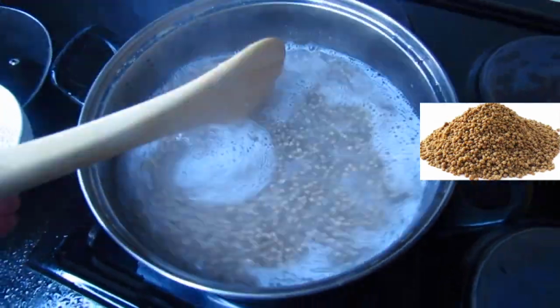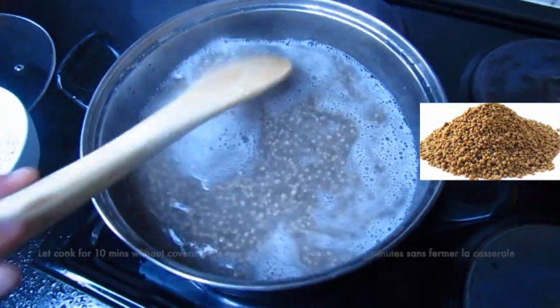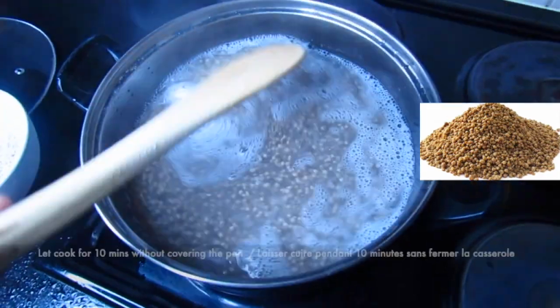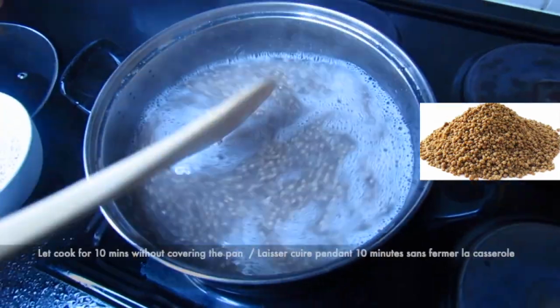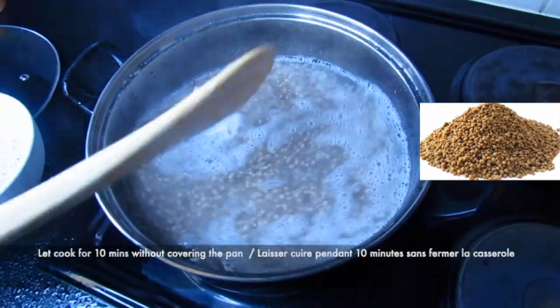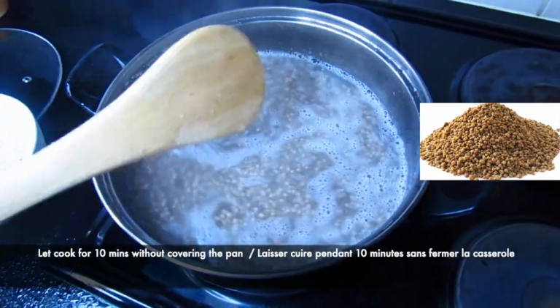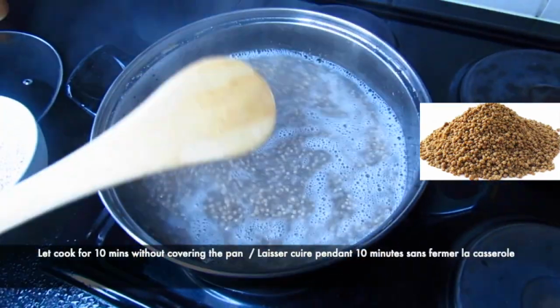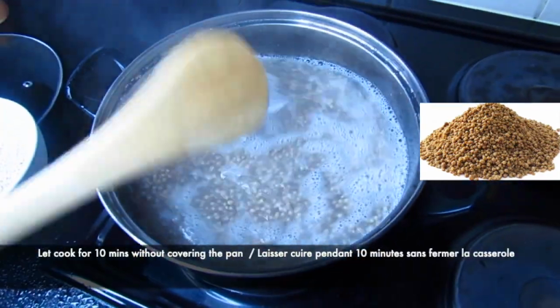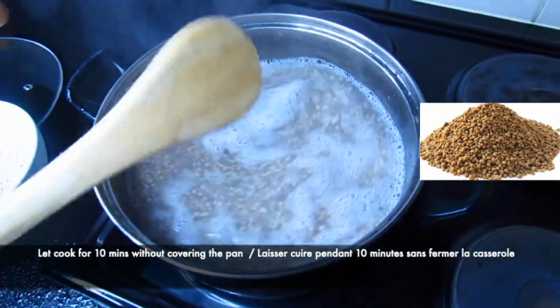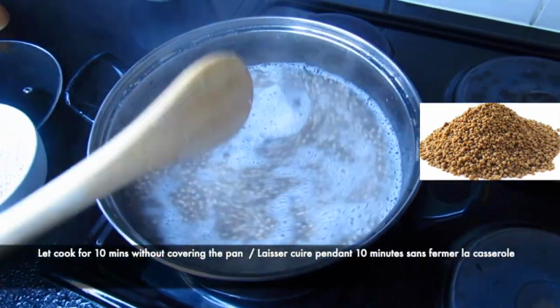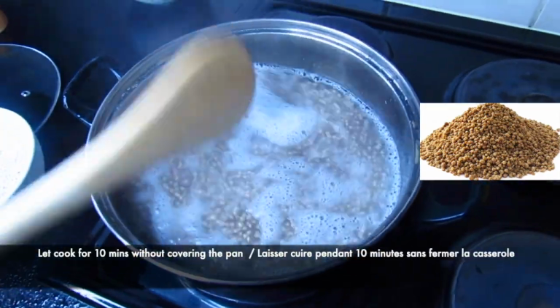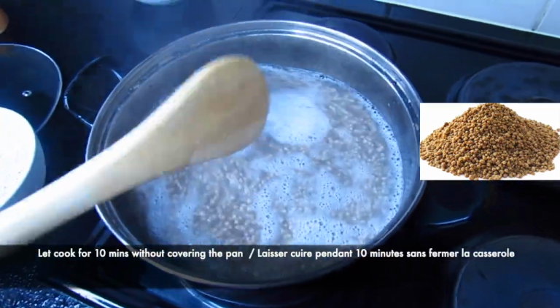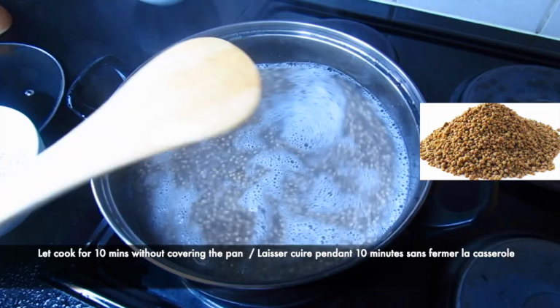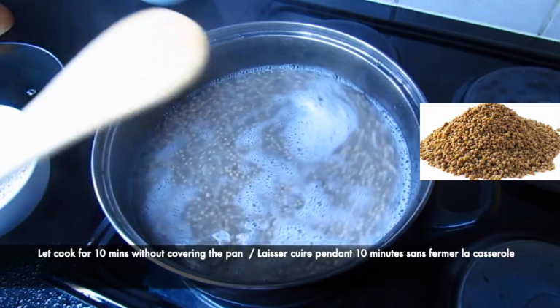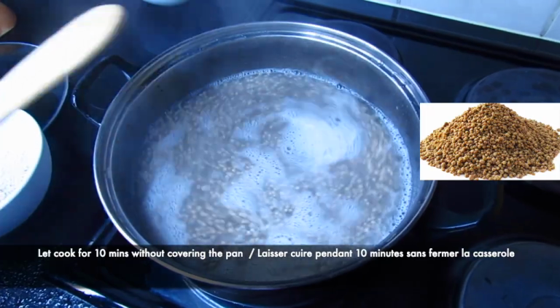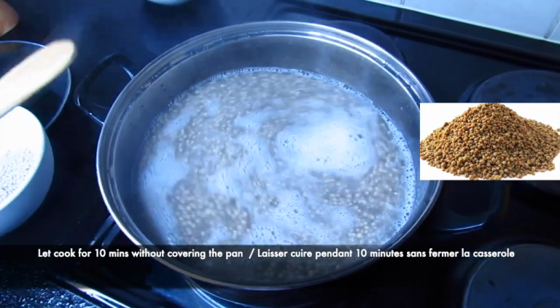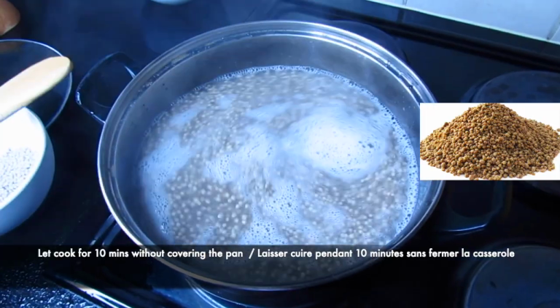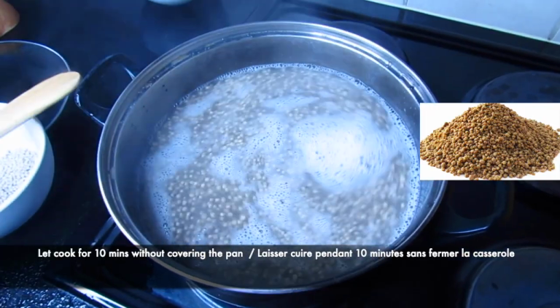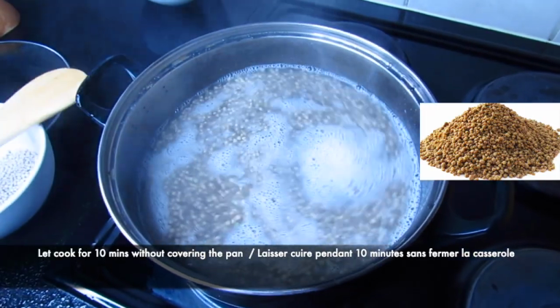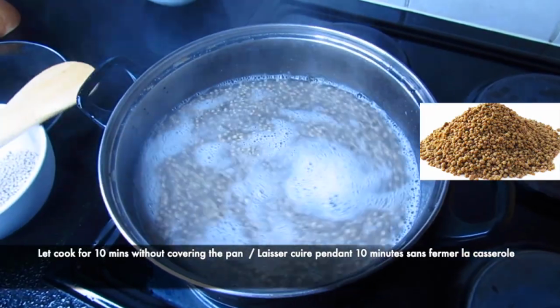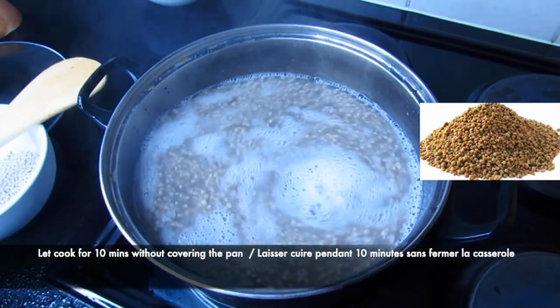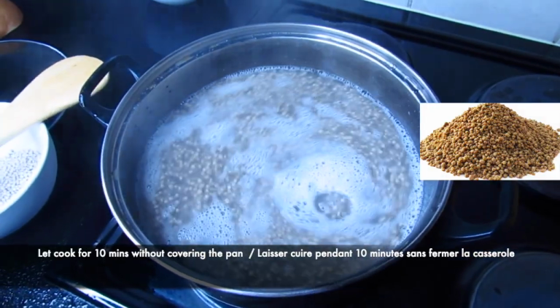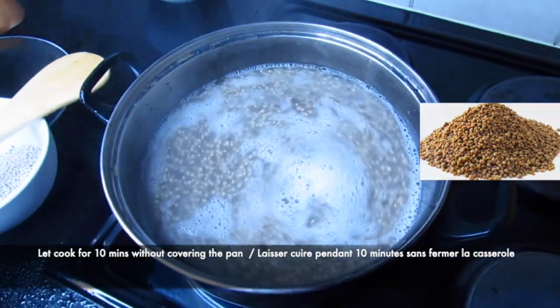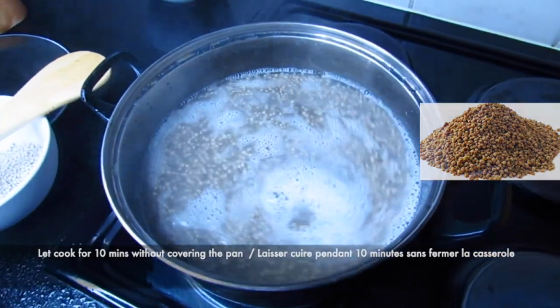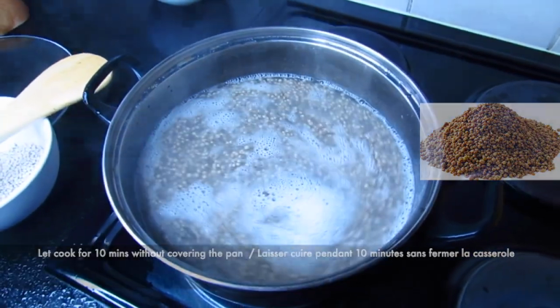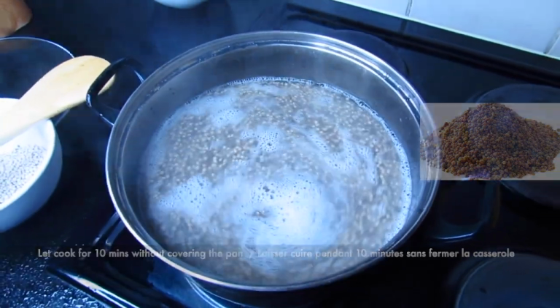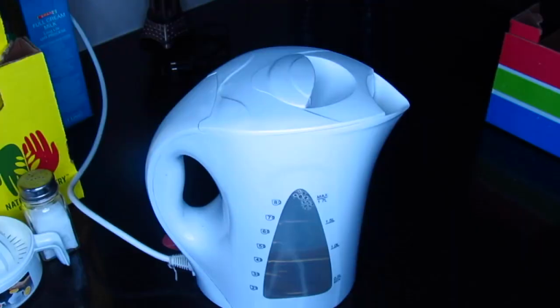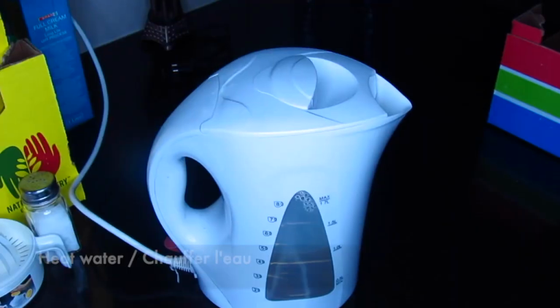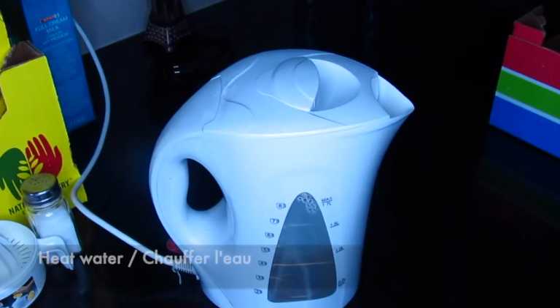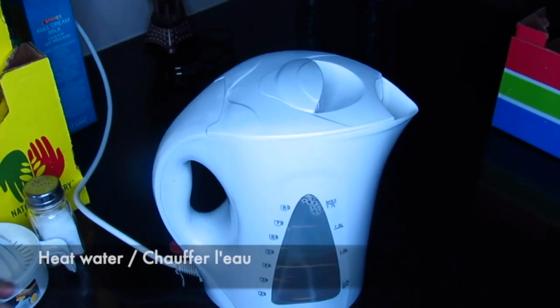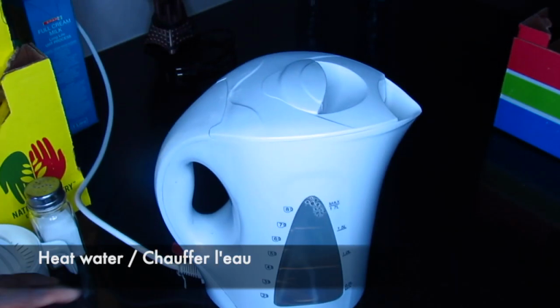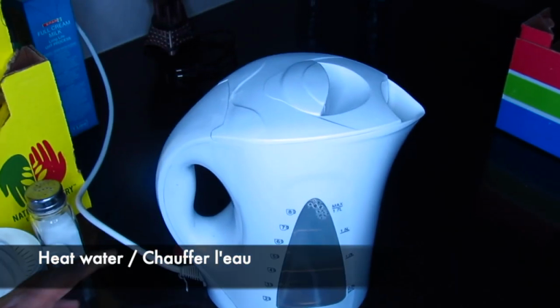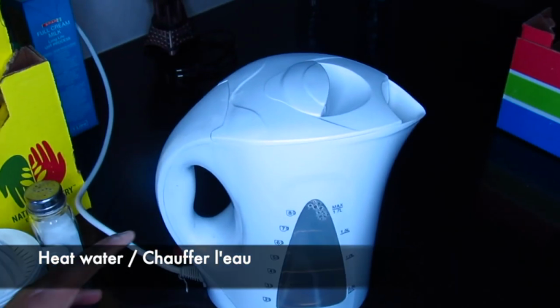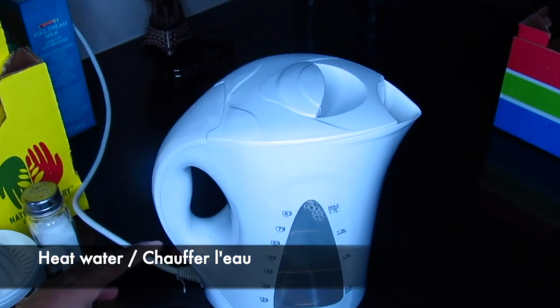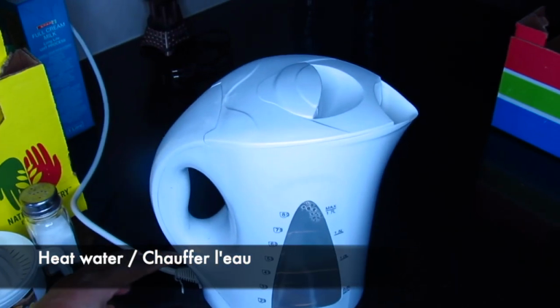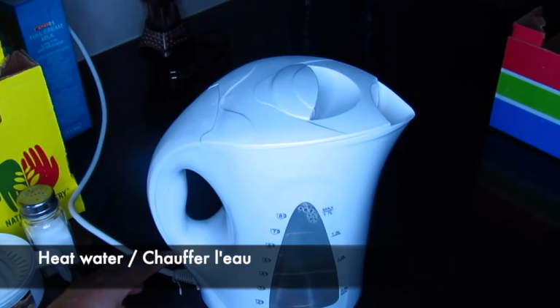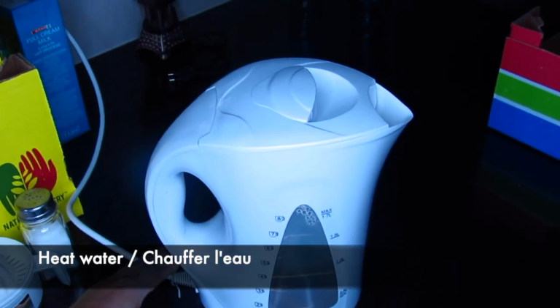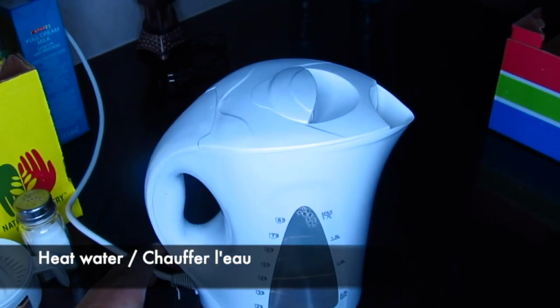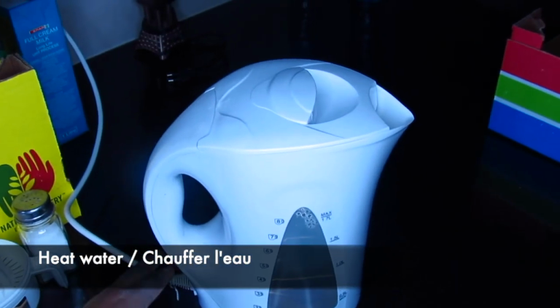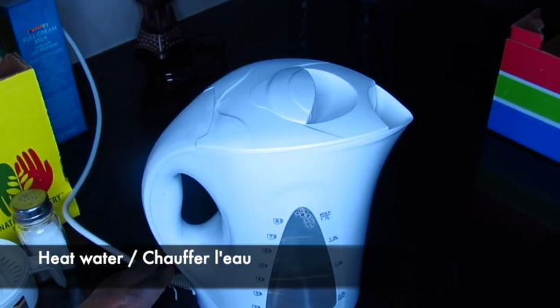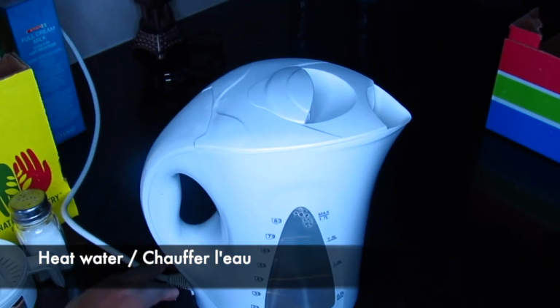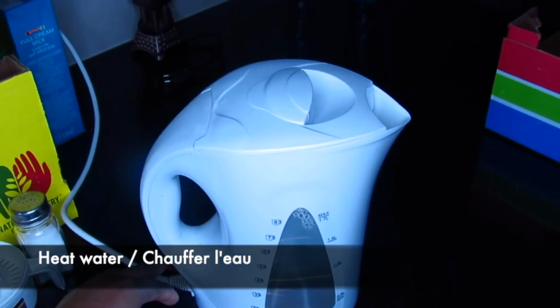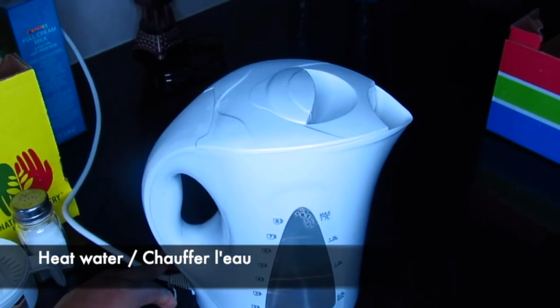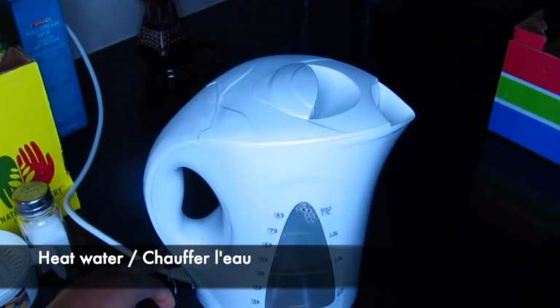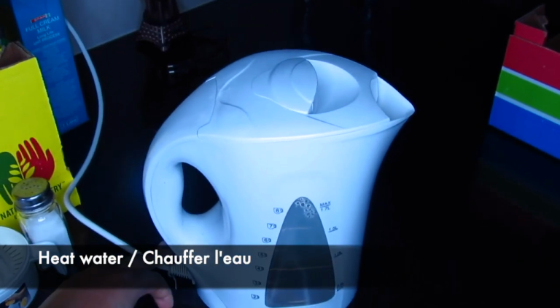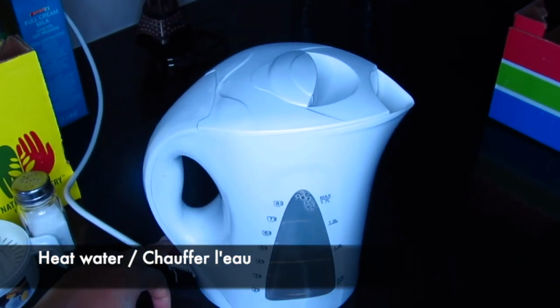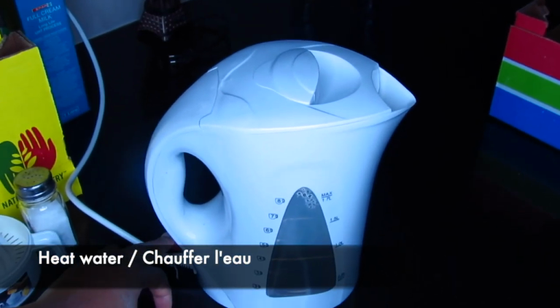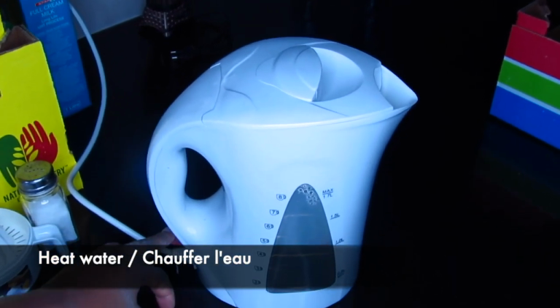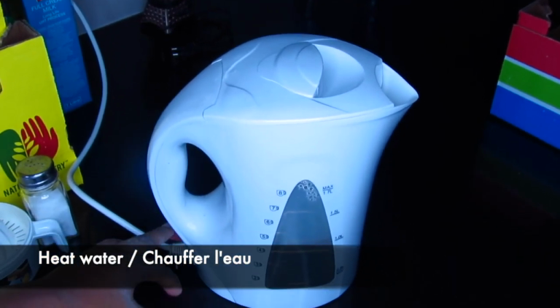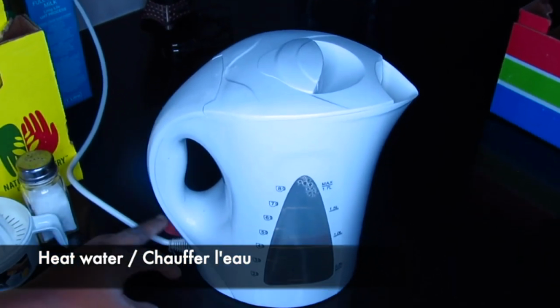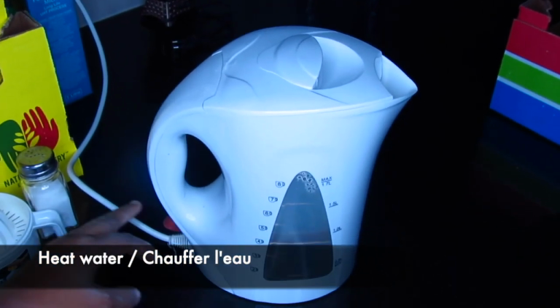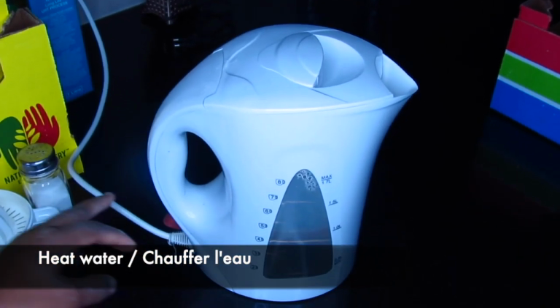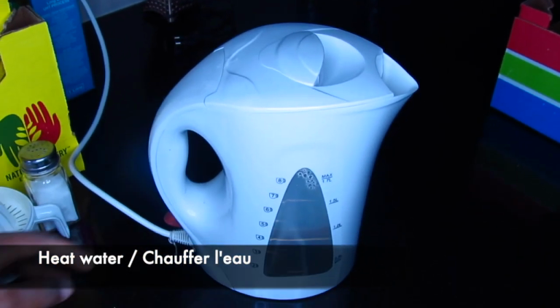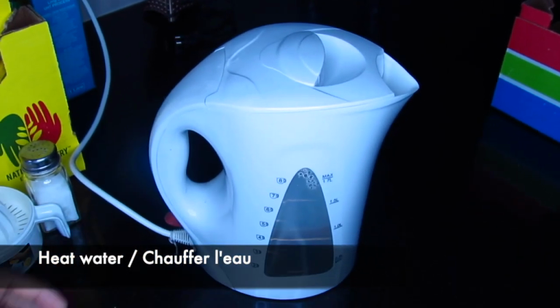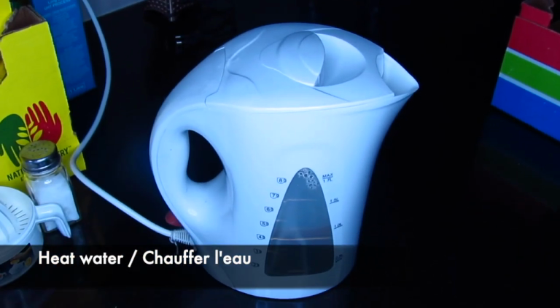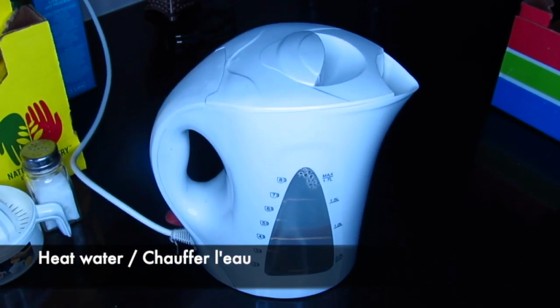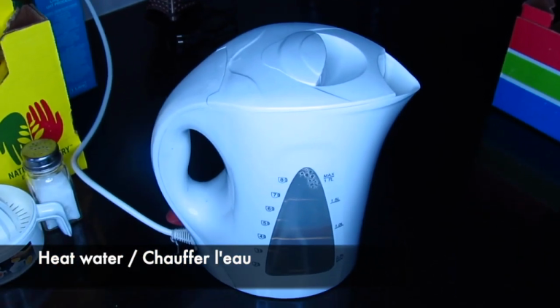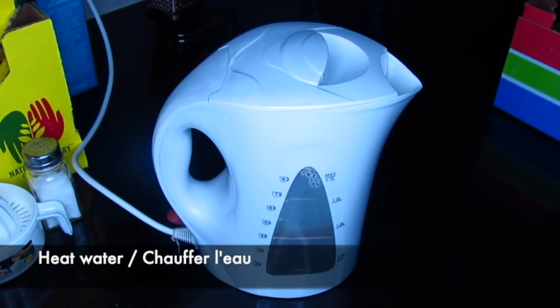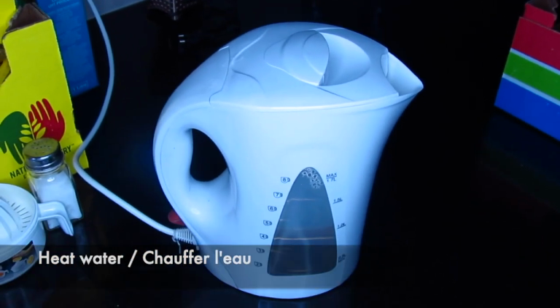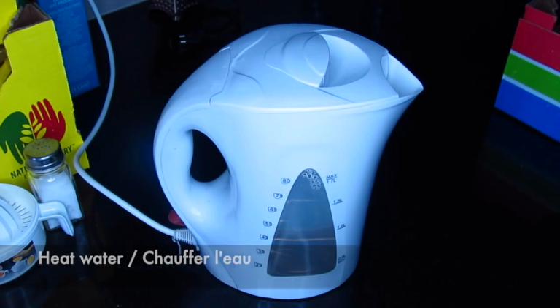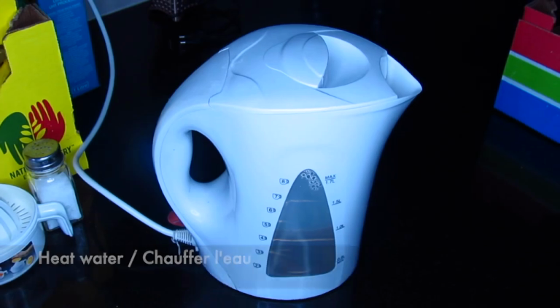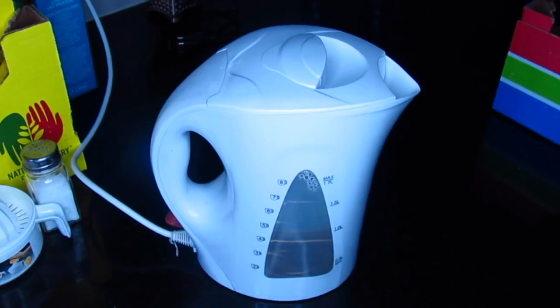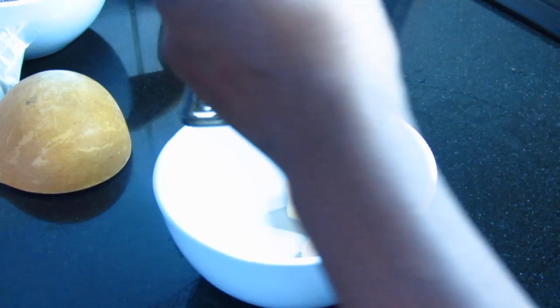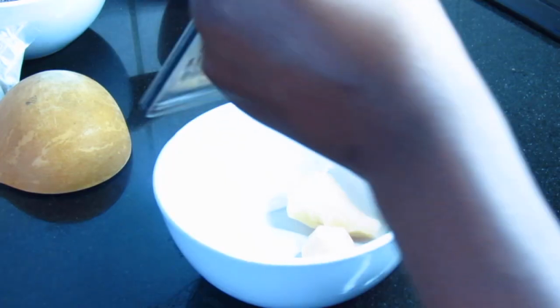I'm going to let it cook for 10 minutes. While it's cooking, I'm going to heat some water and grate the ginger.